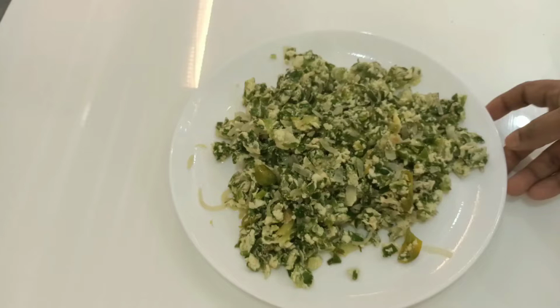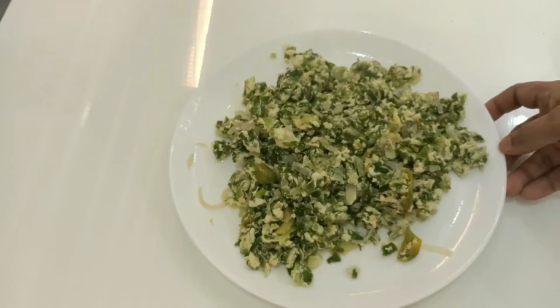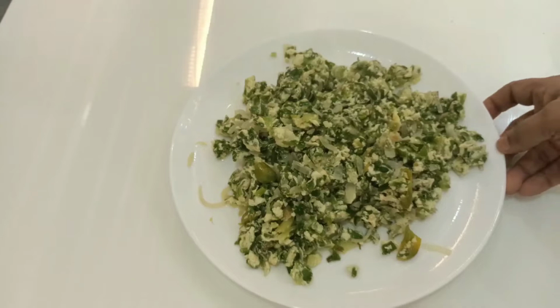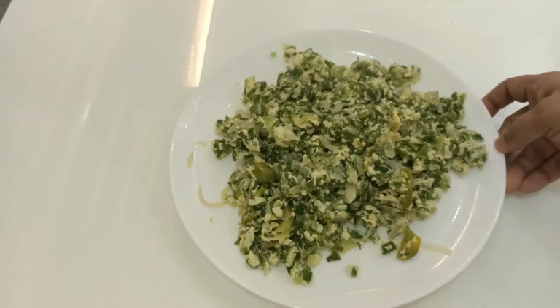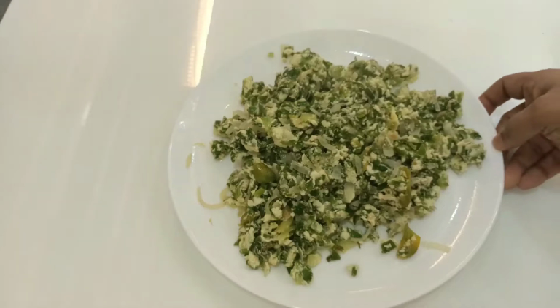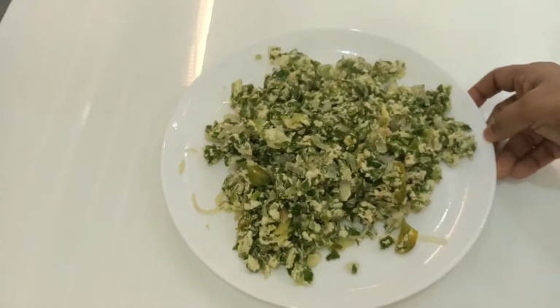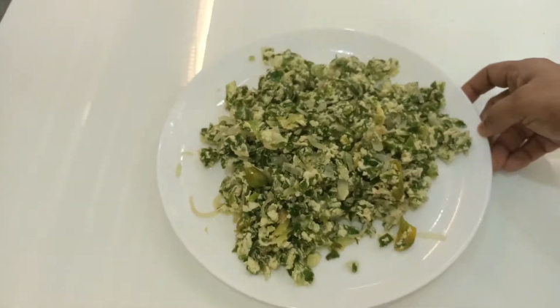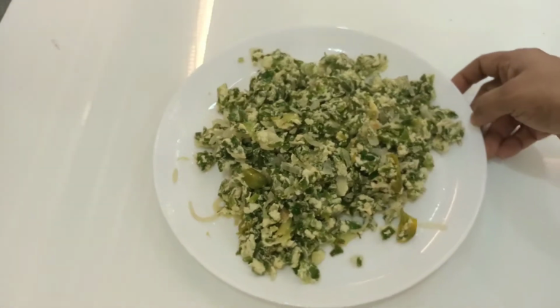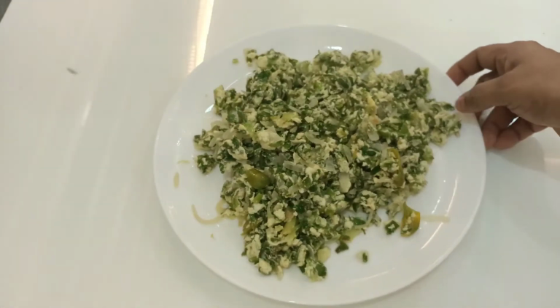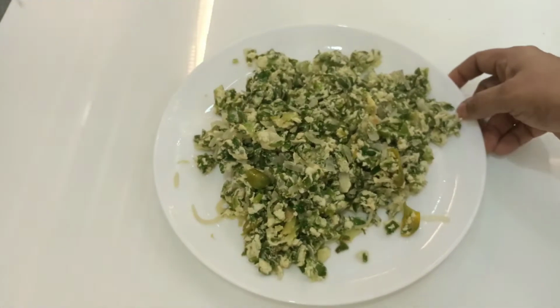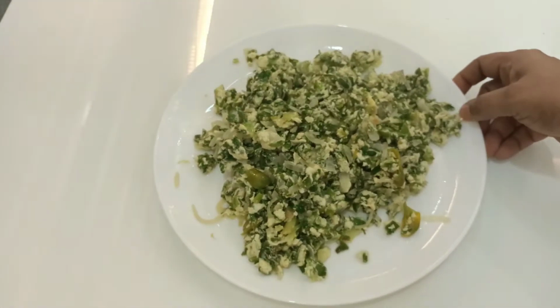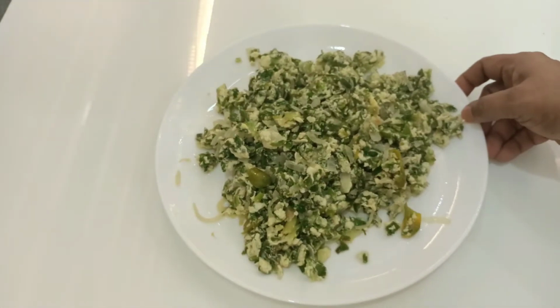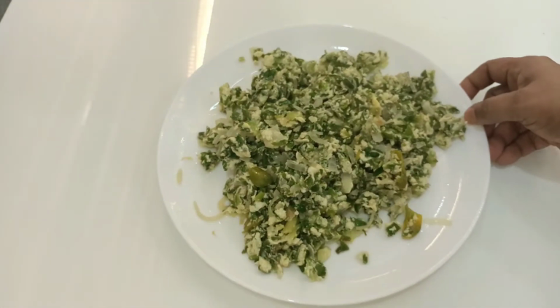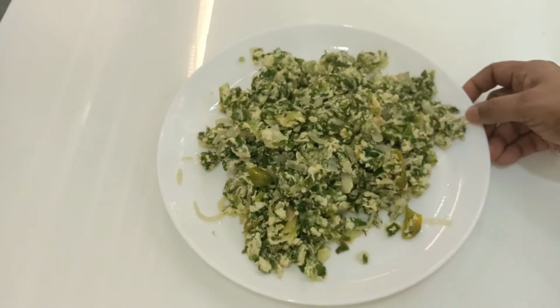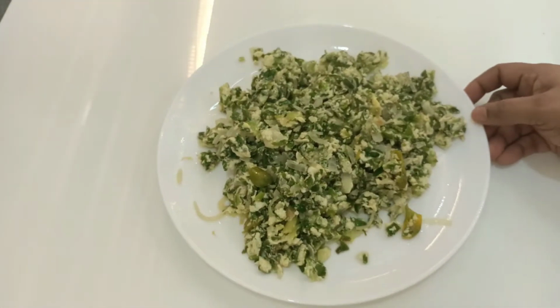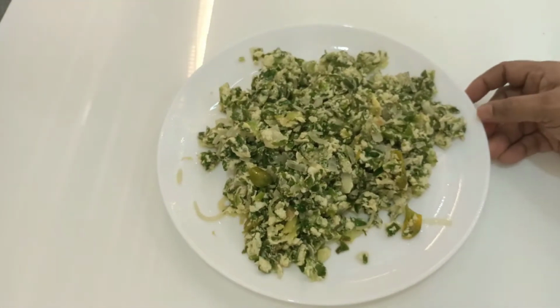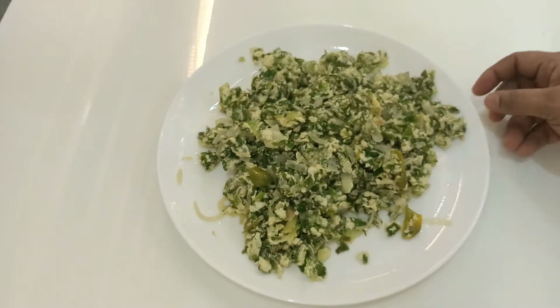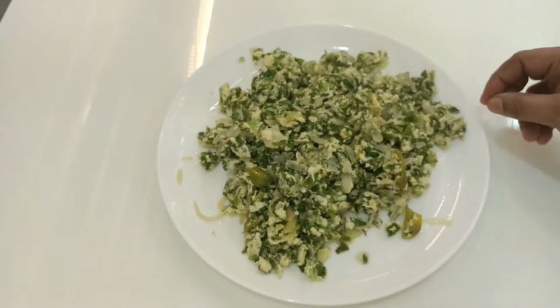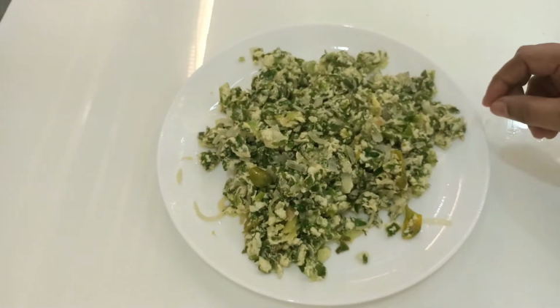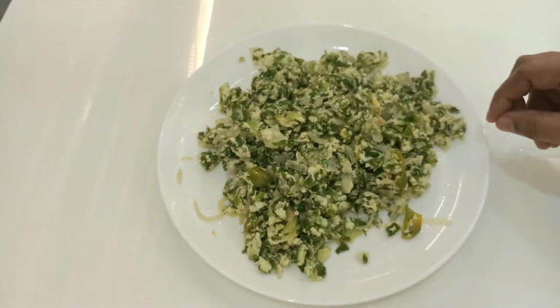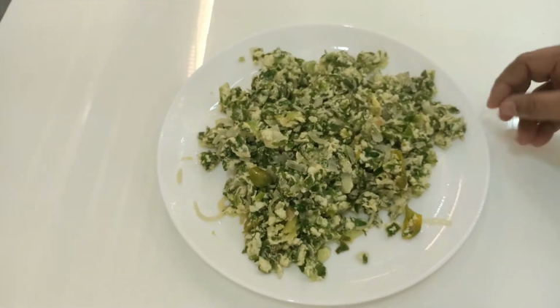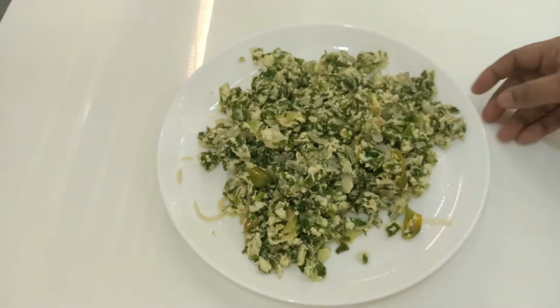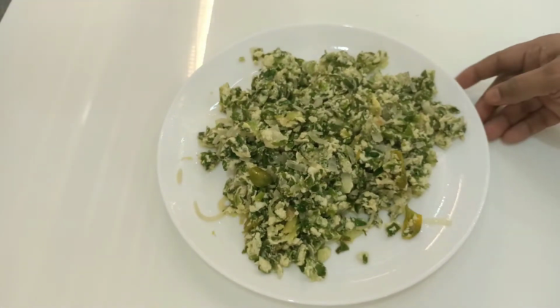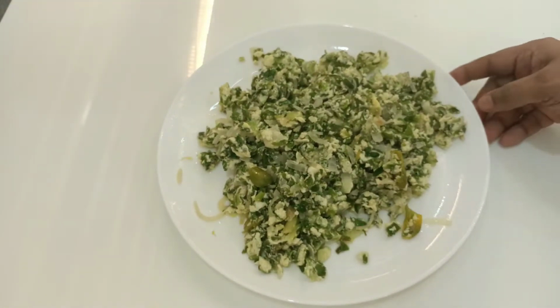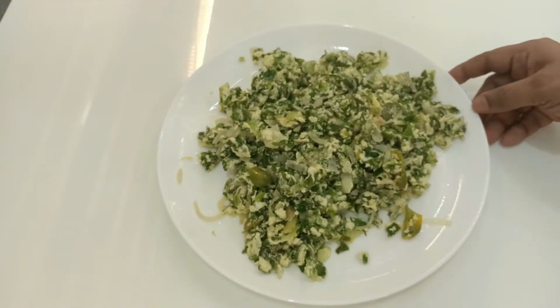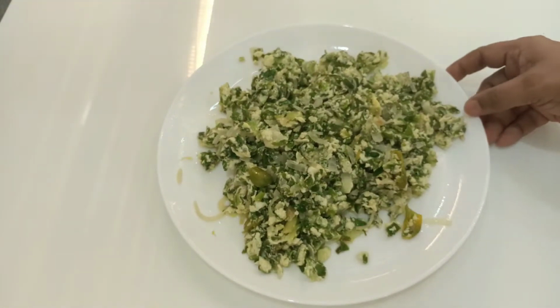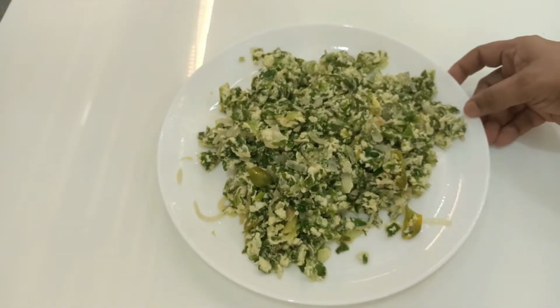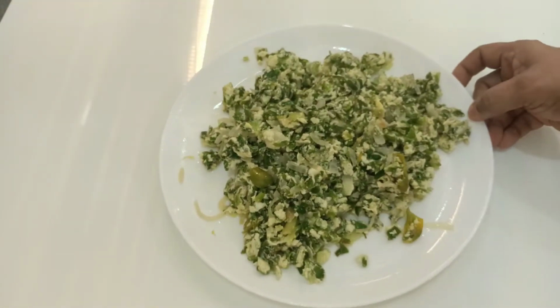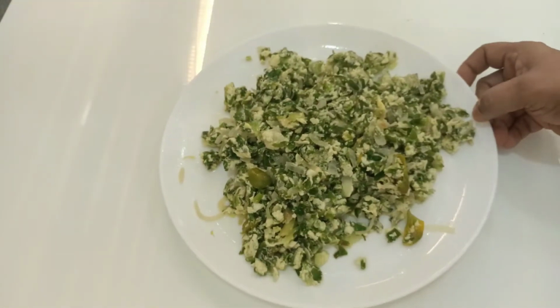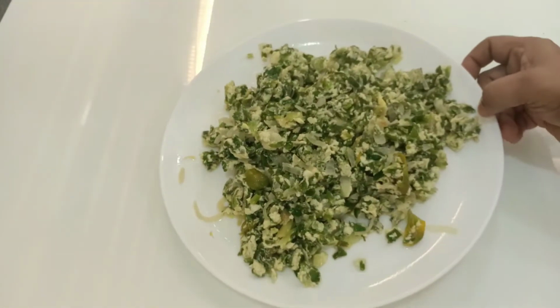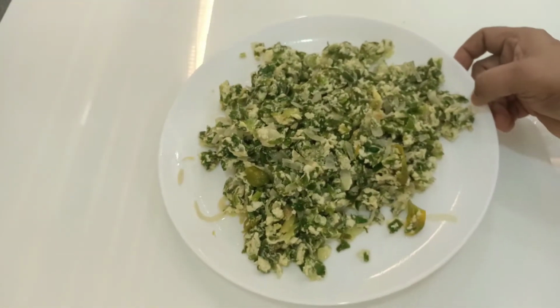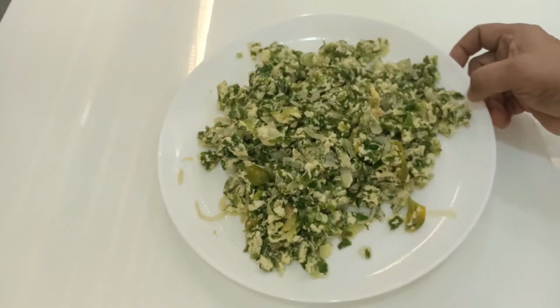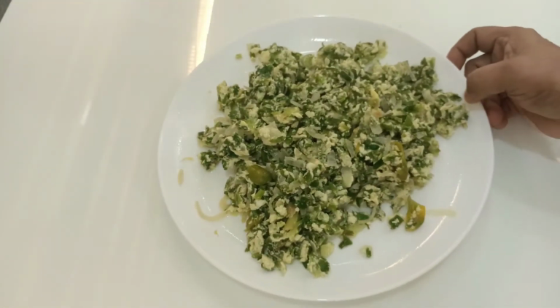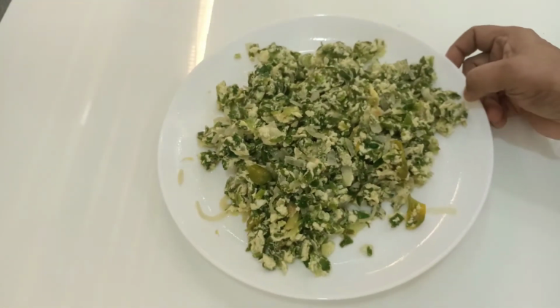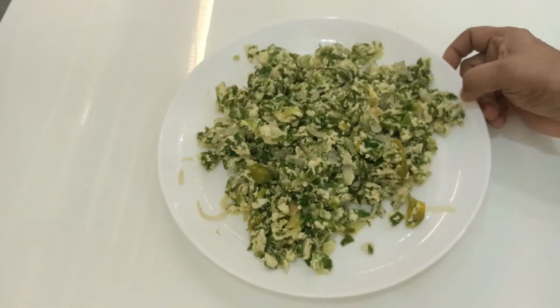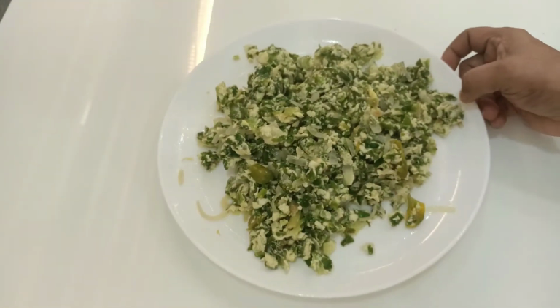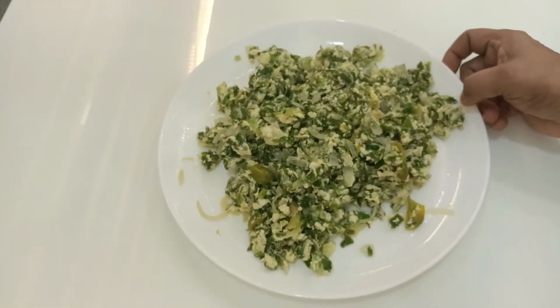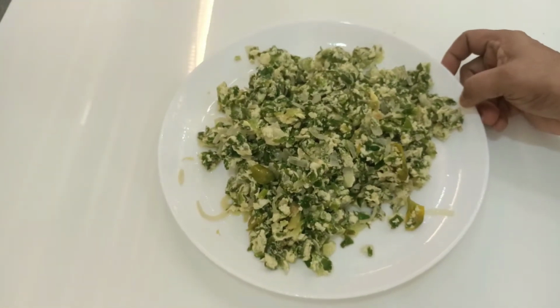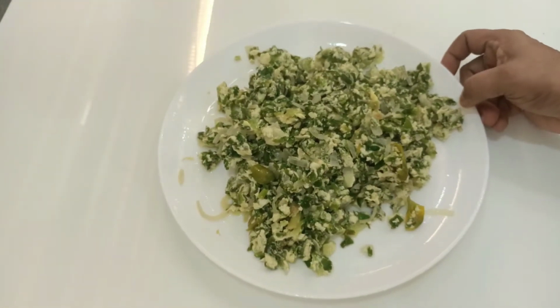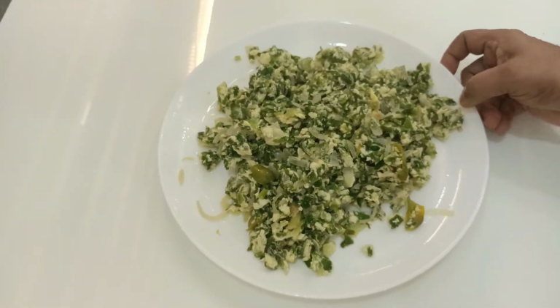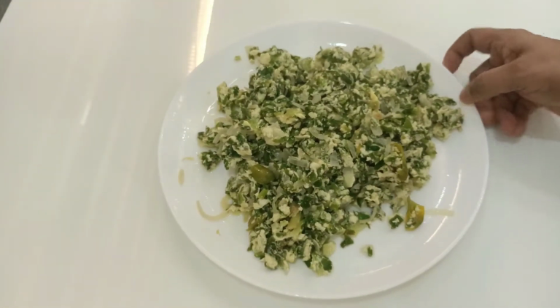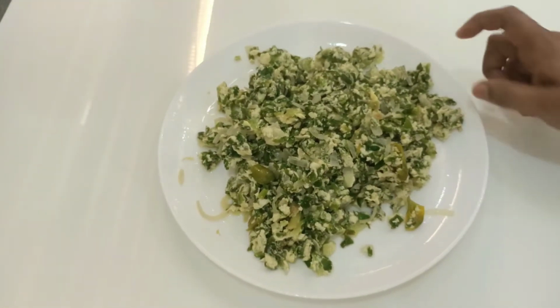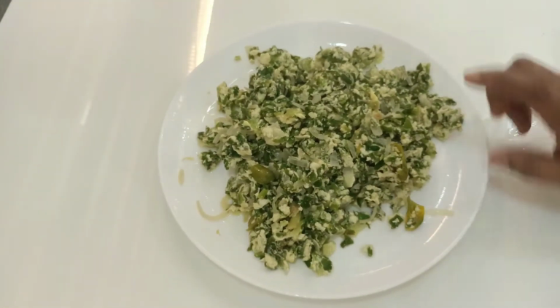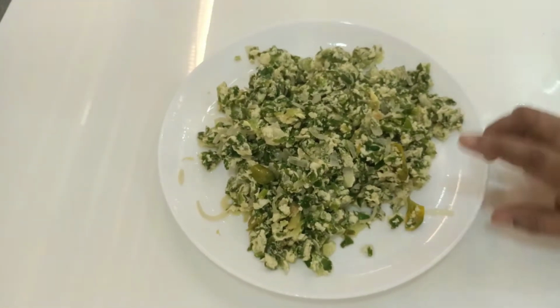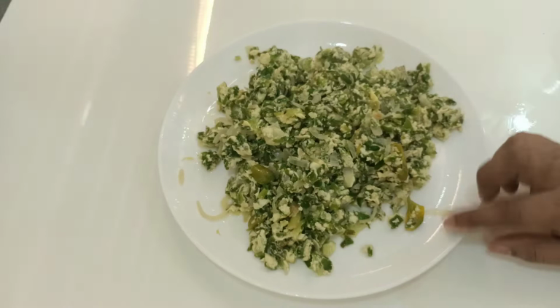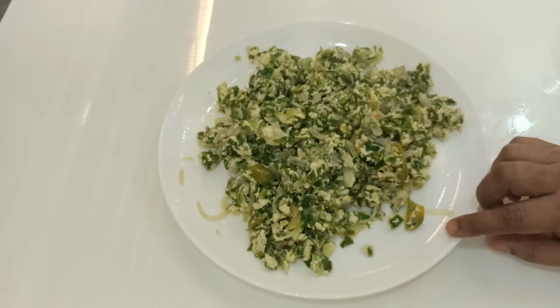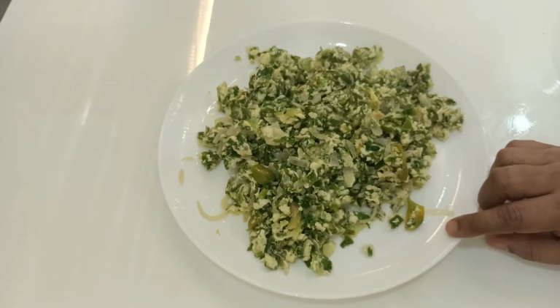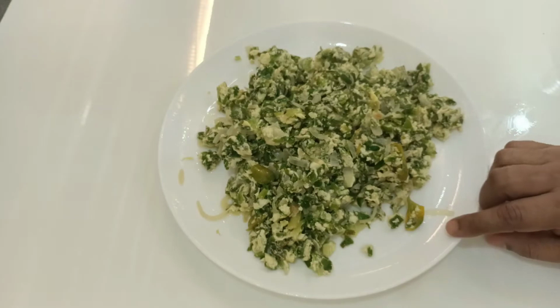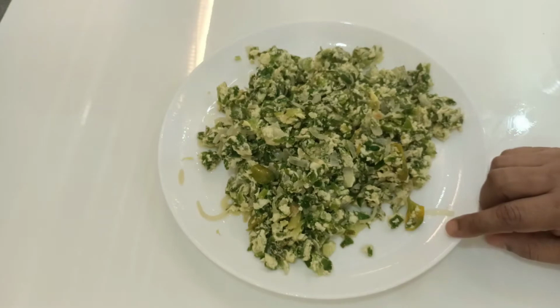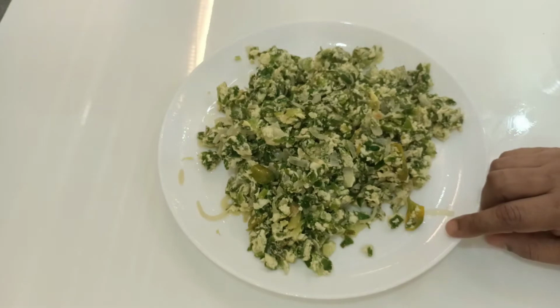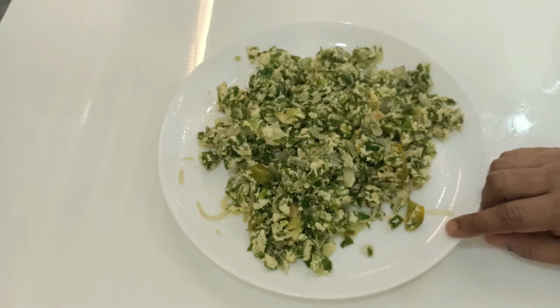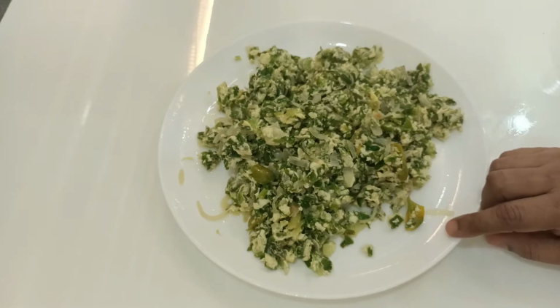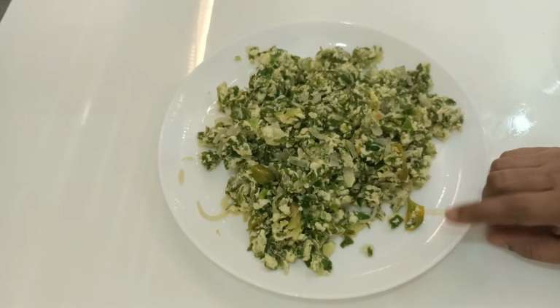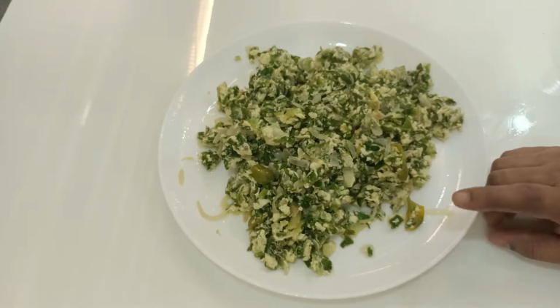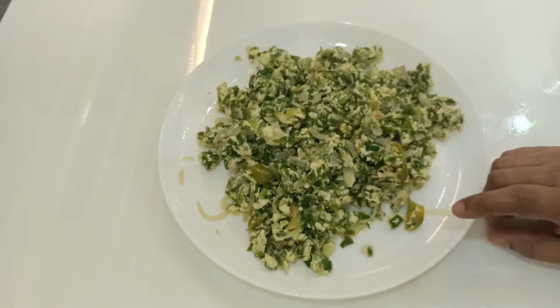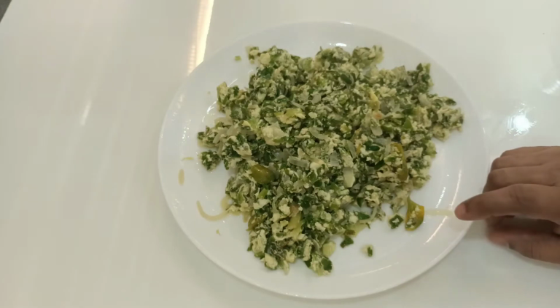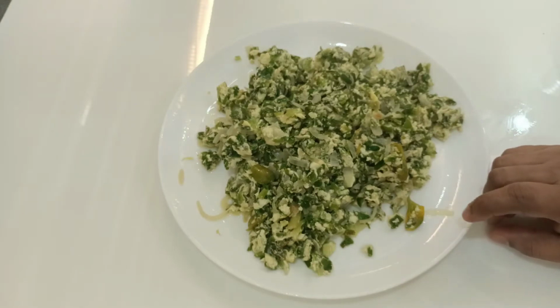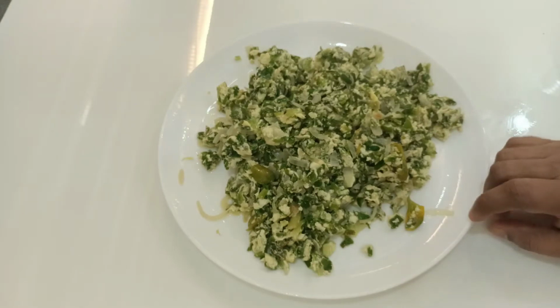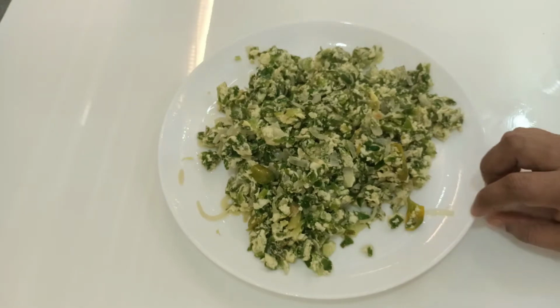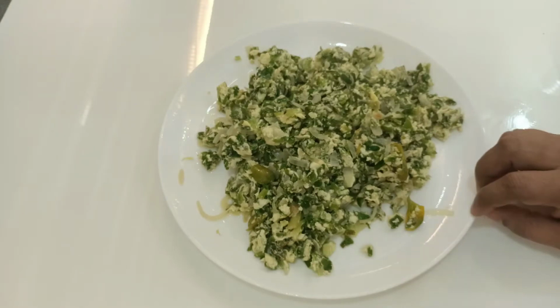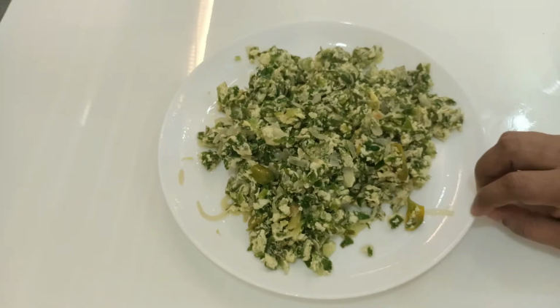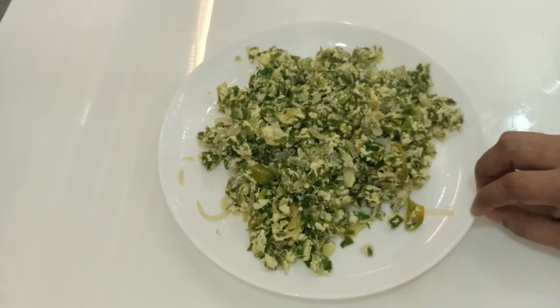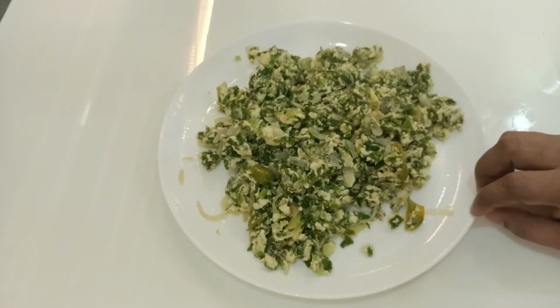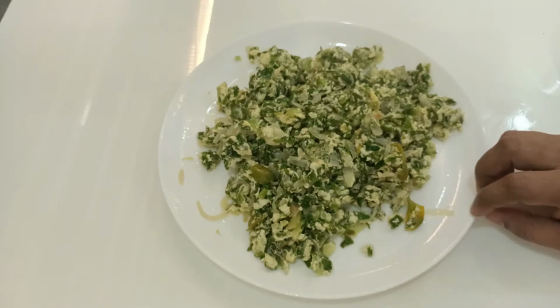Hi friends! Hello everyone! I am going to make a recipe for you.